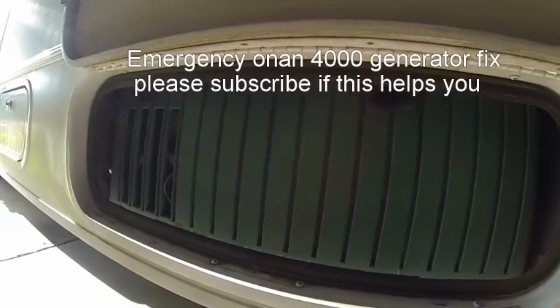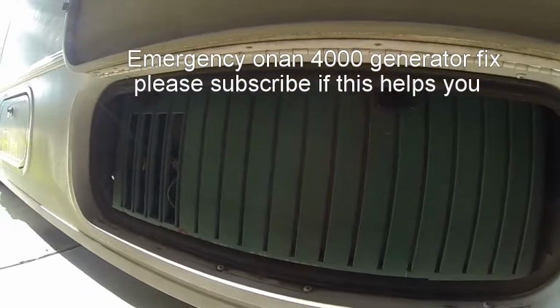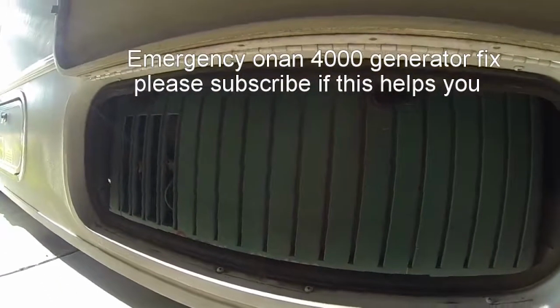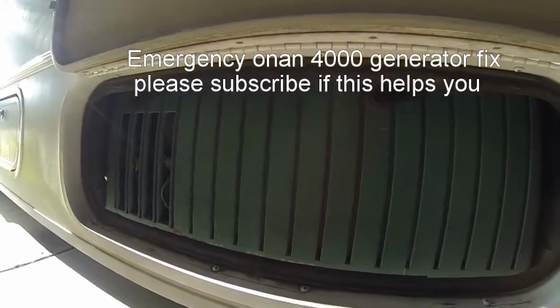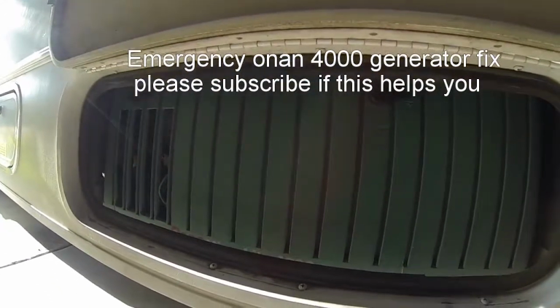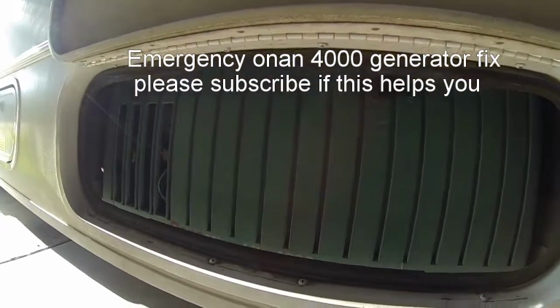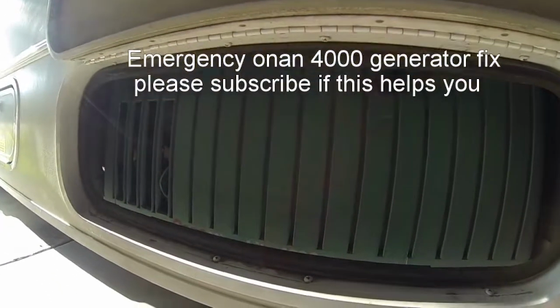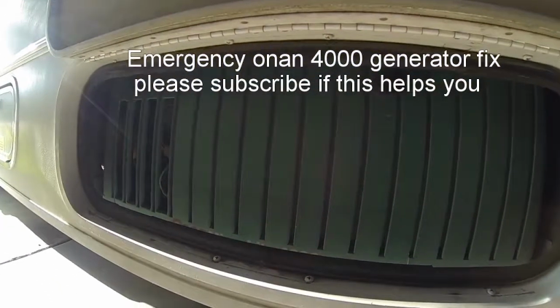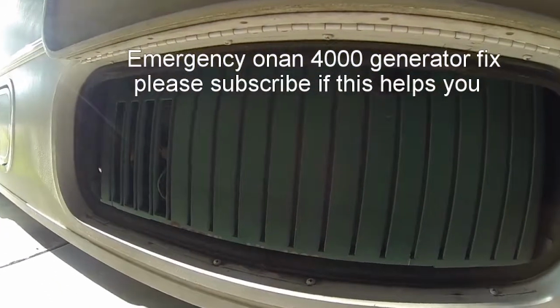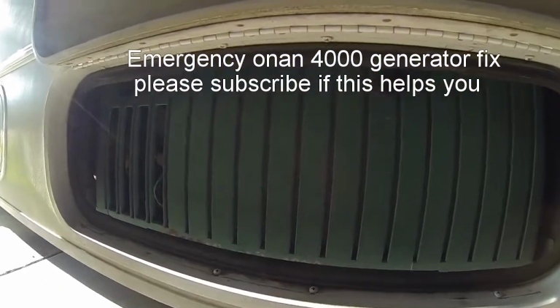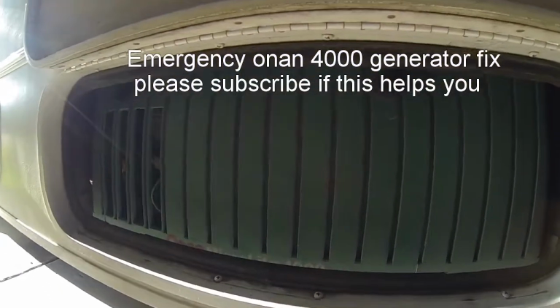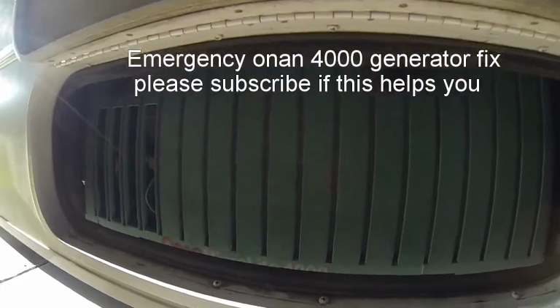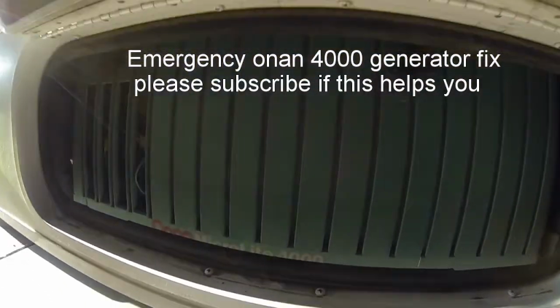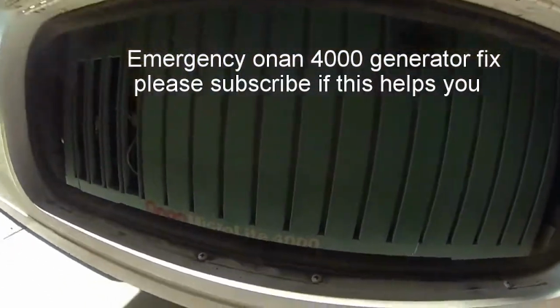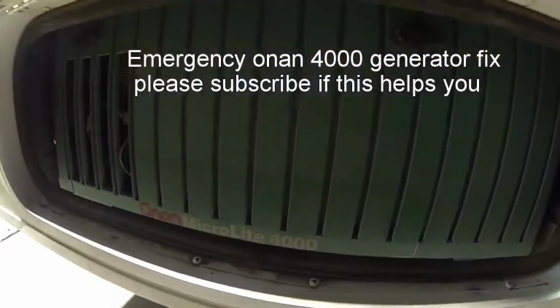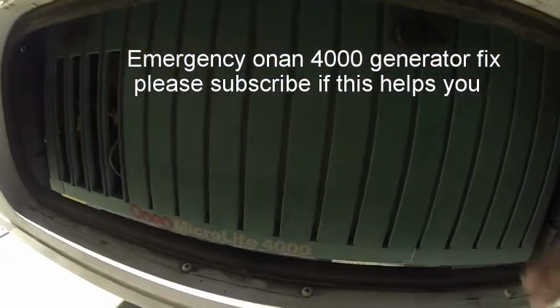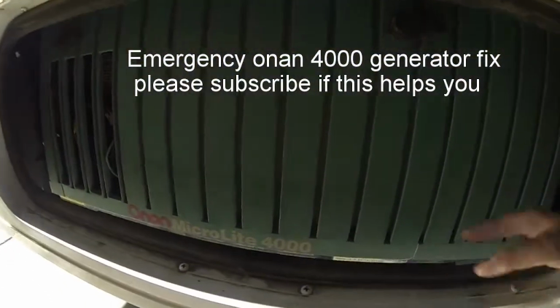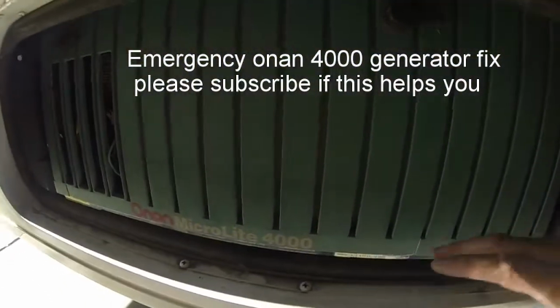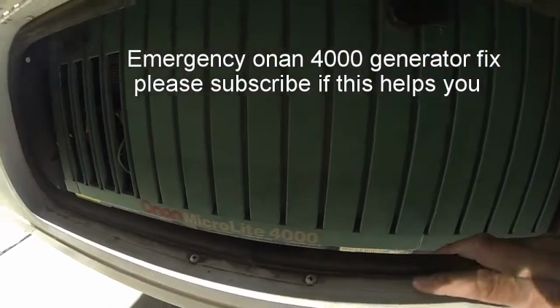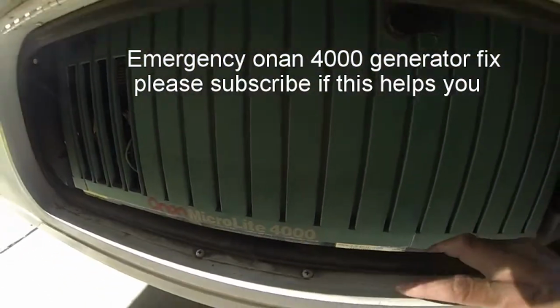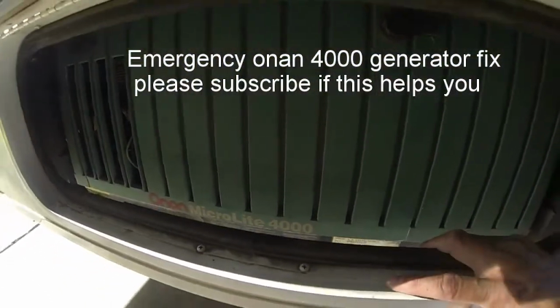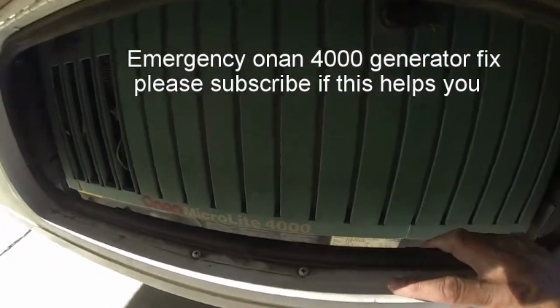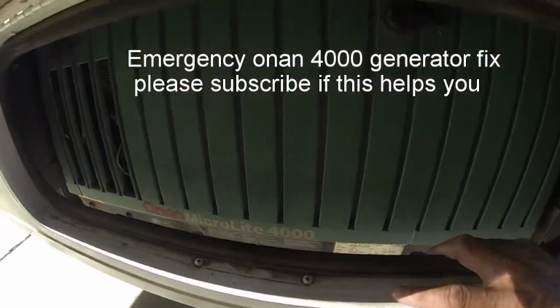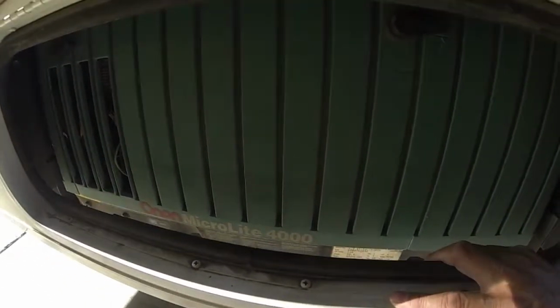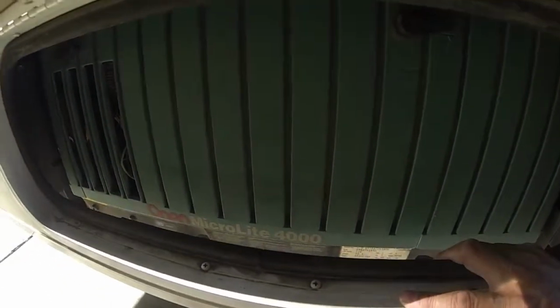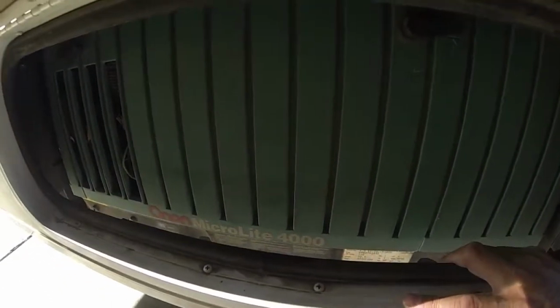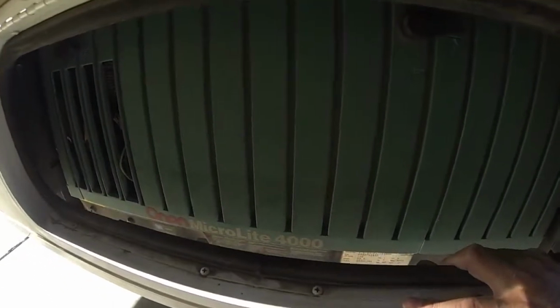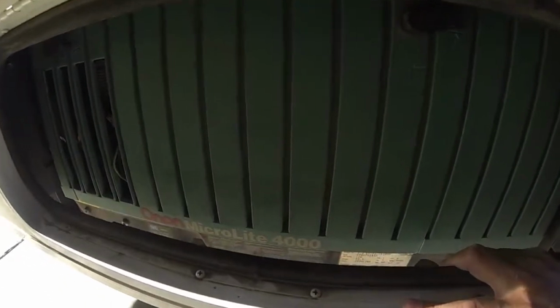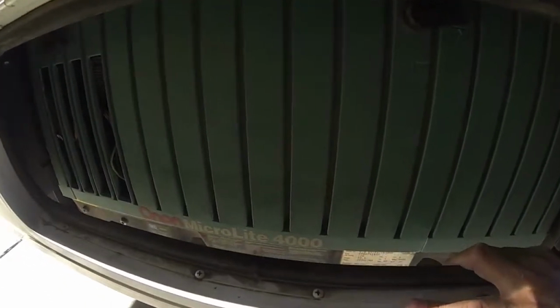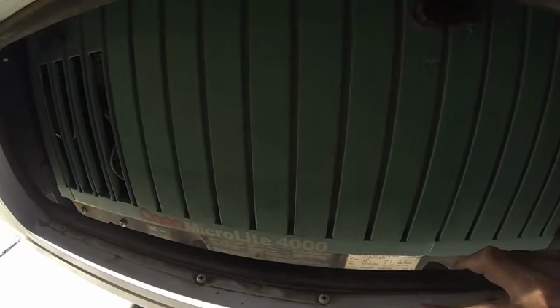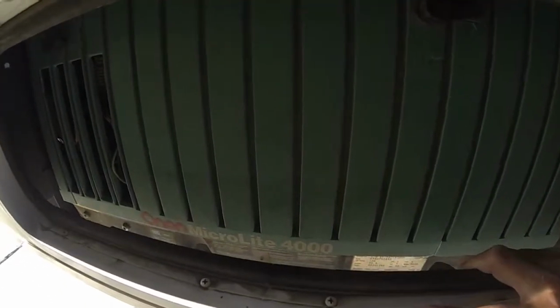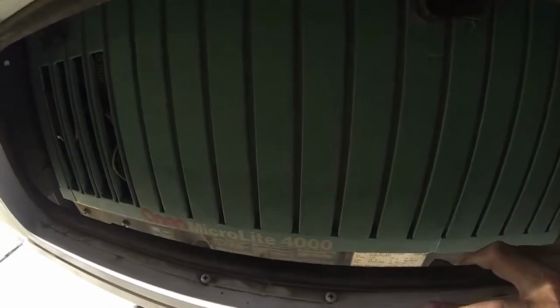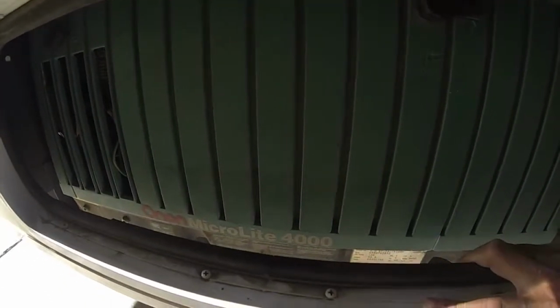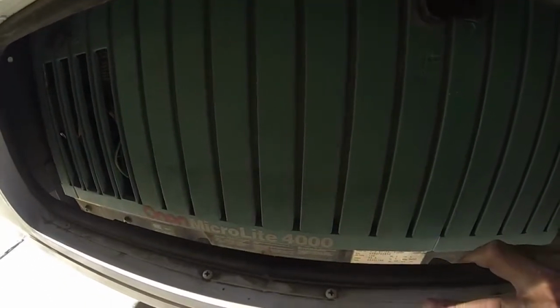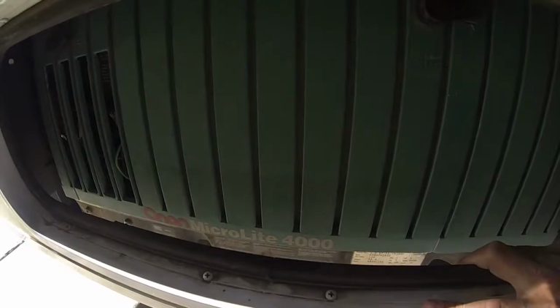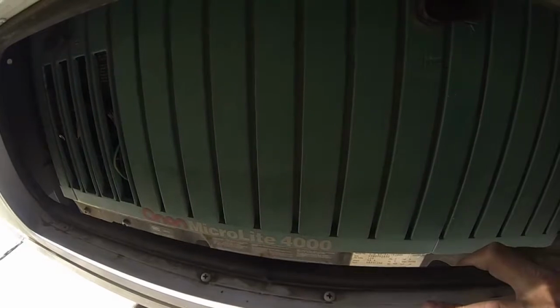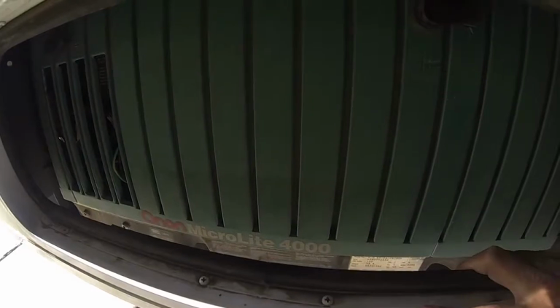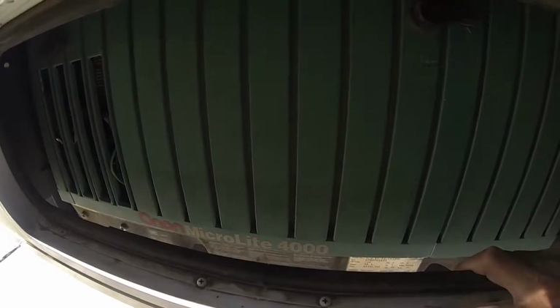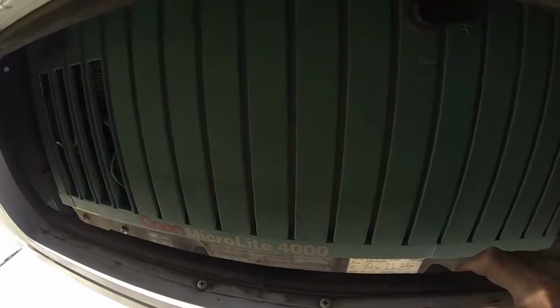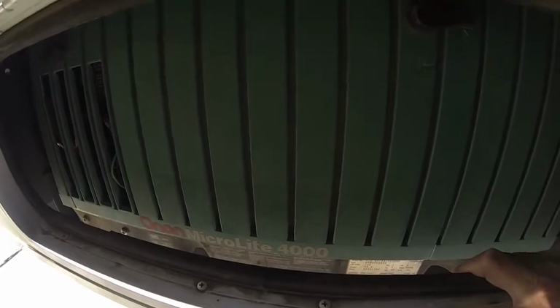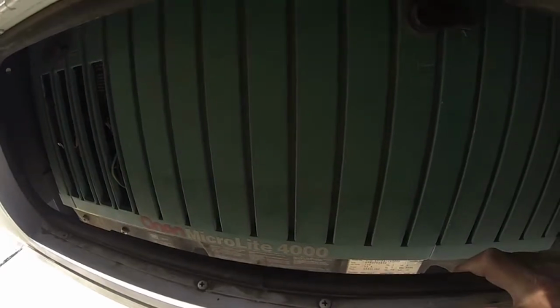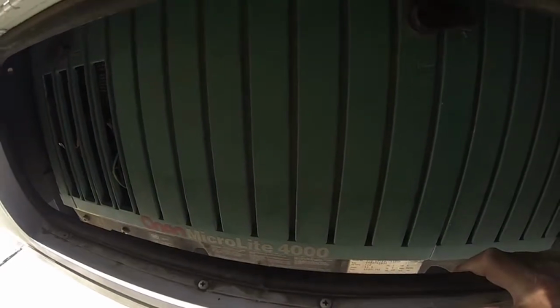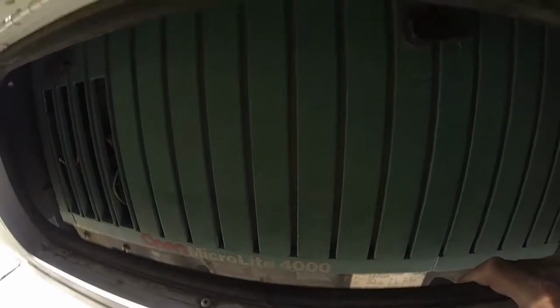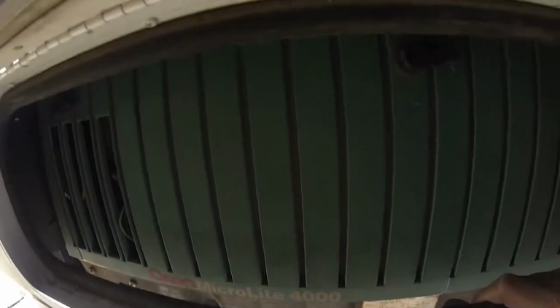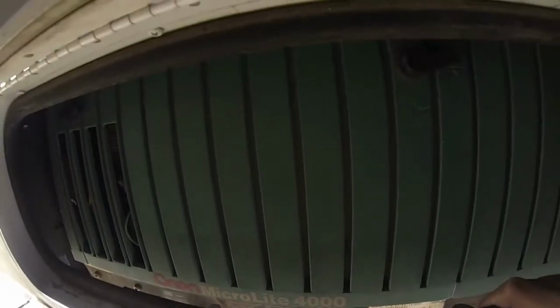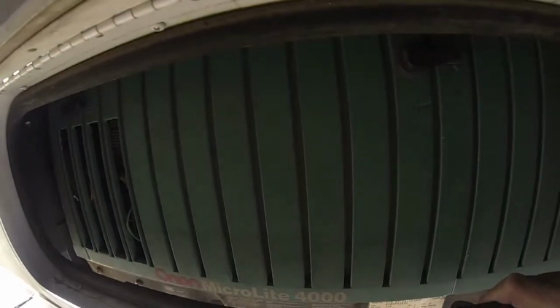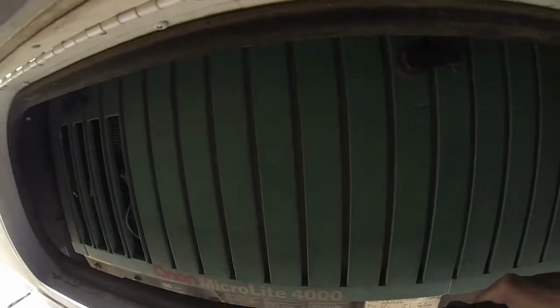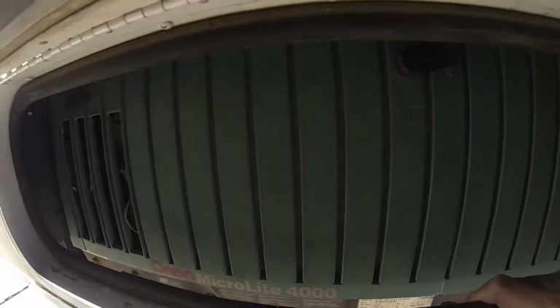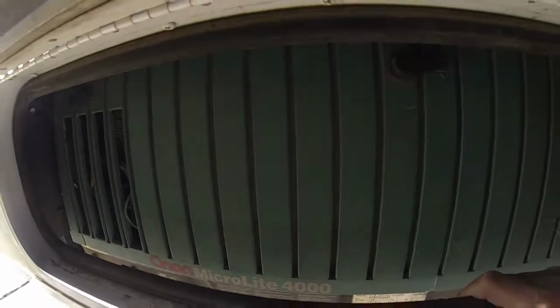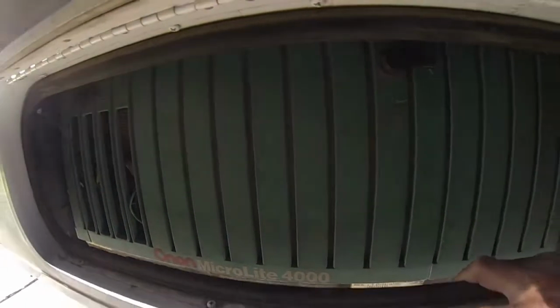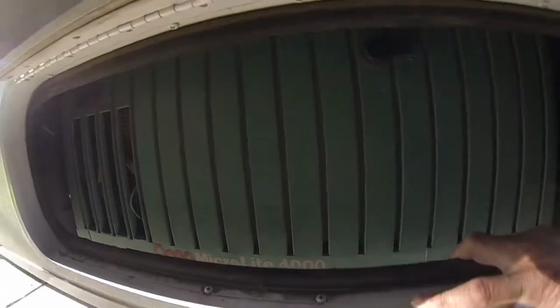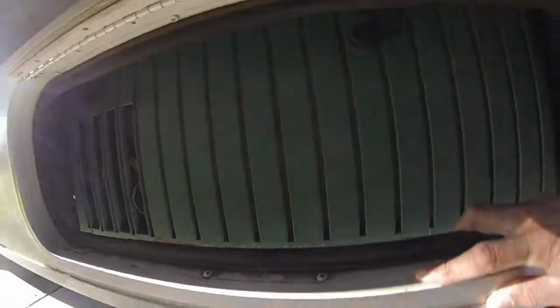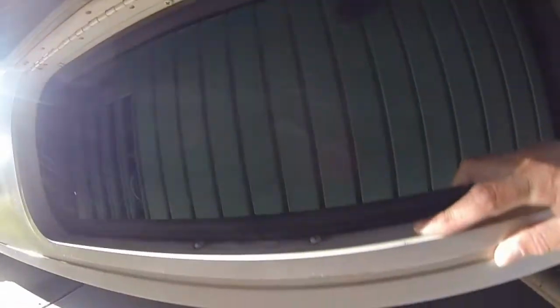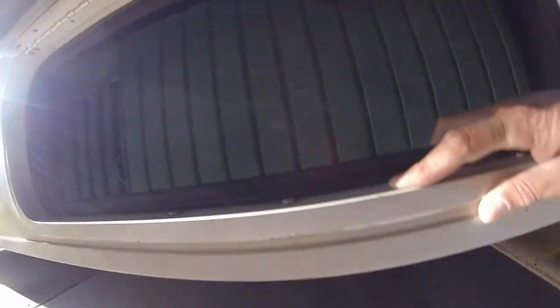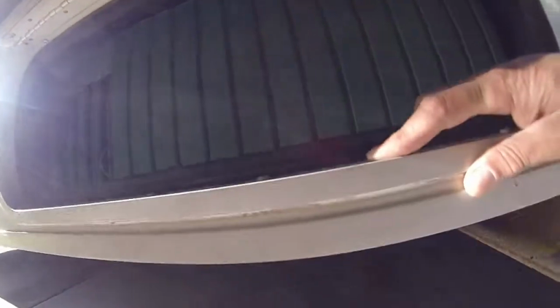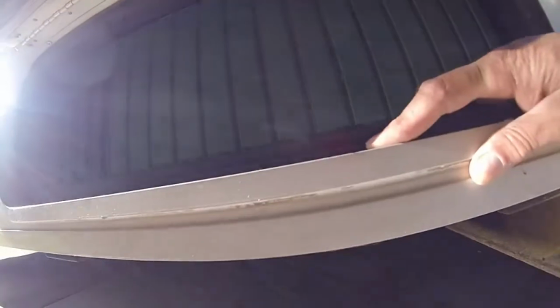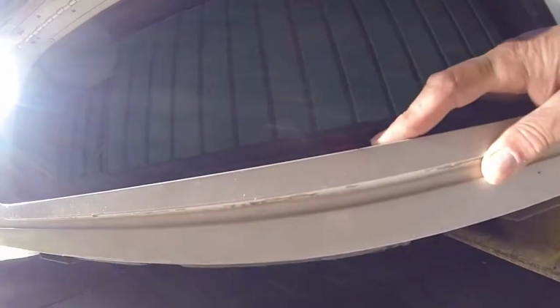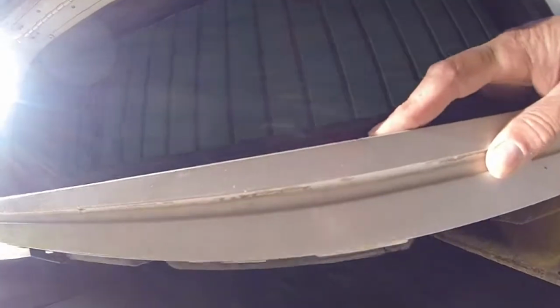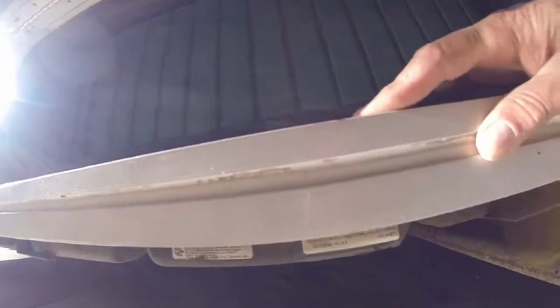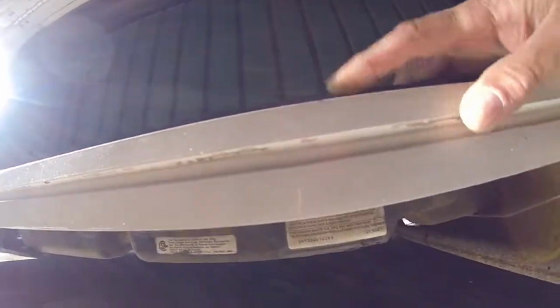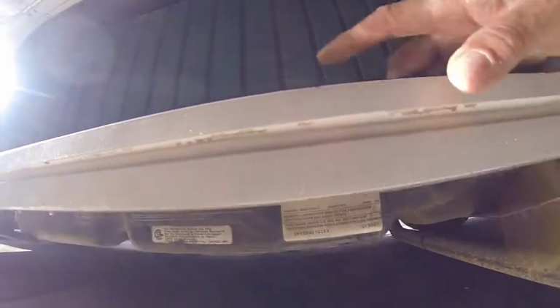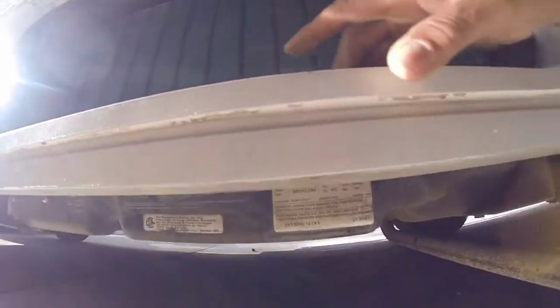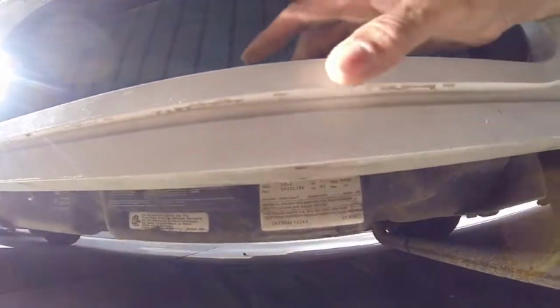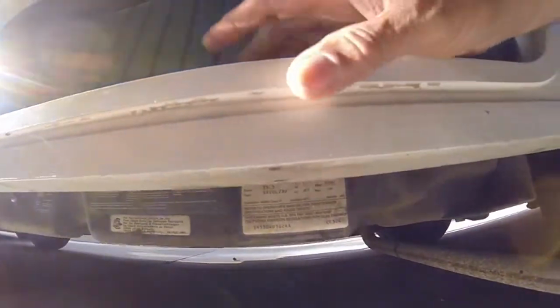Hi, this is Pat Michelli from Wheatridge, Colorado. I'm going to go through with you real quick on how to wire an Onan generator.